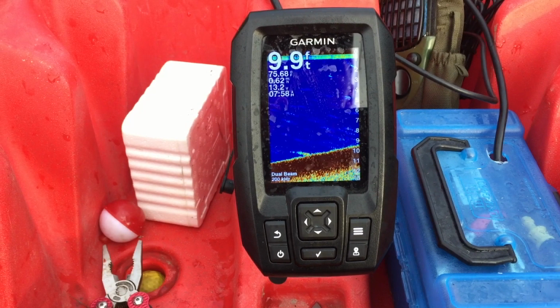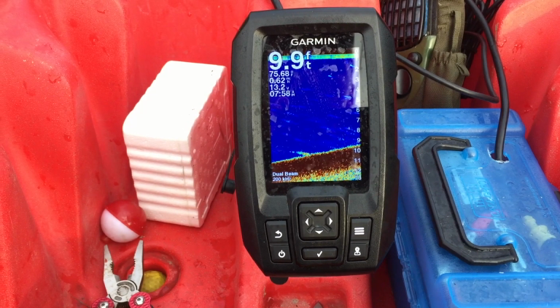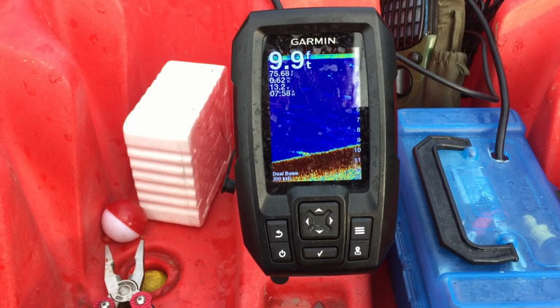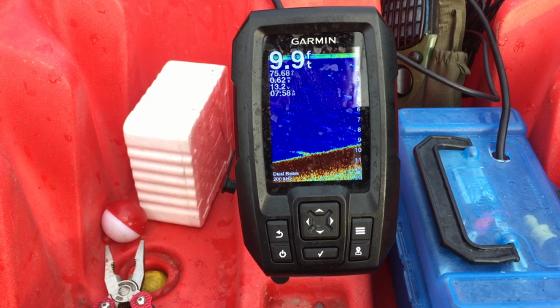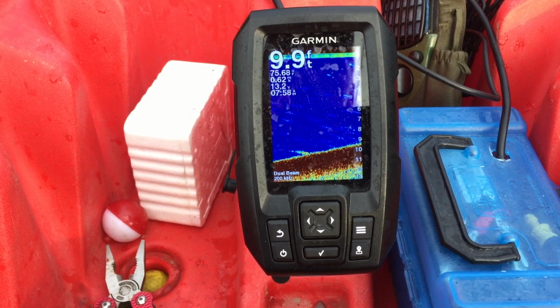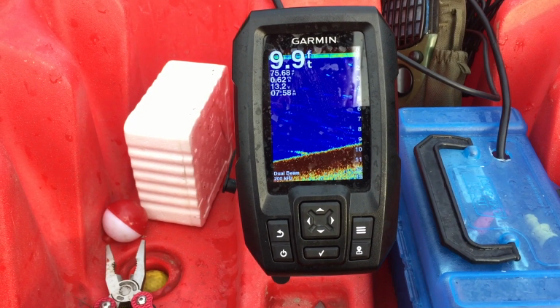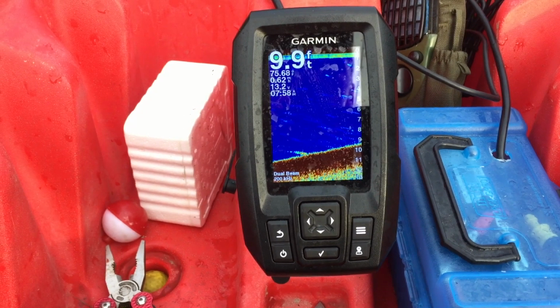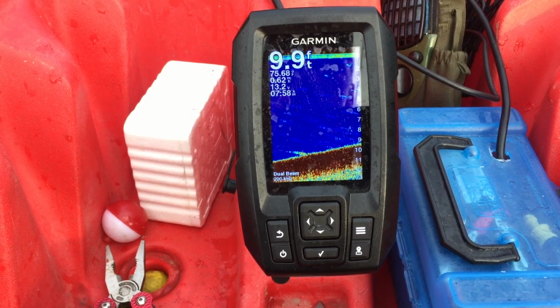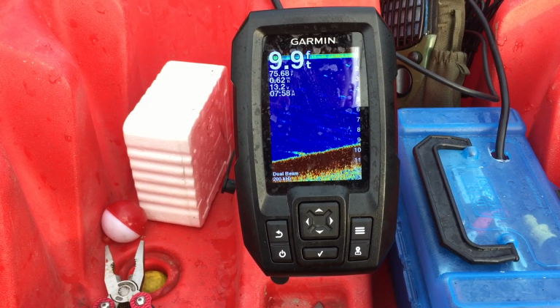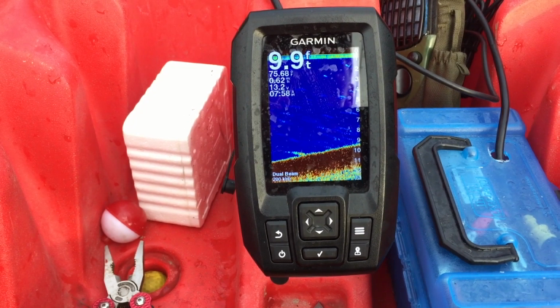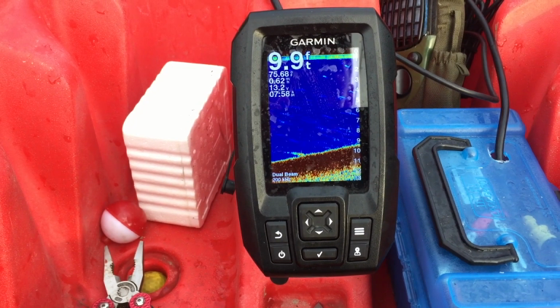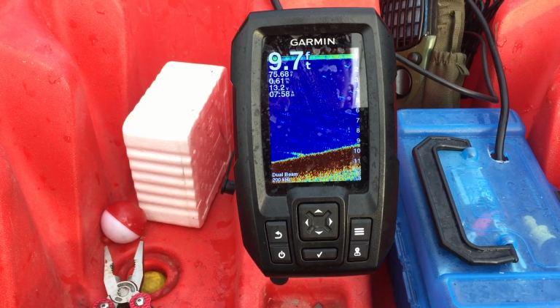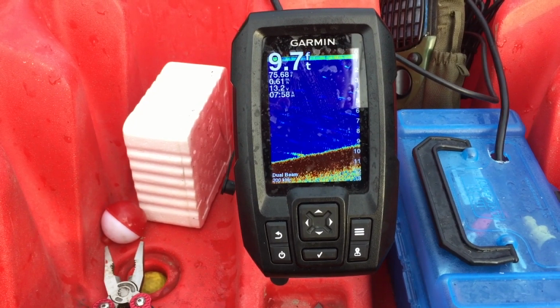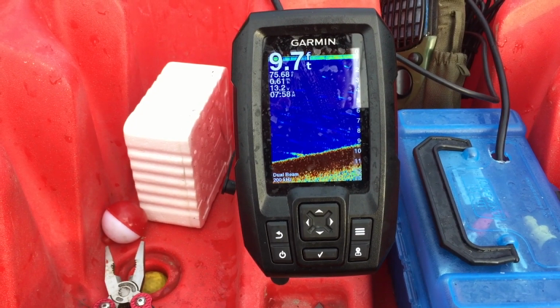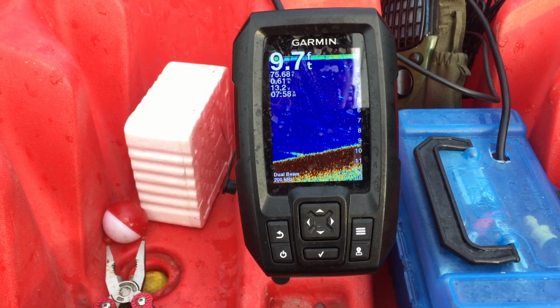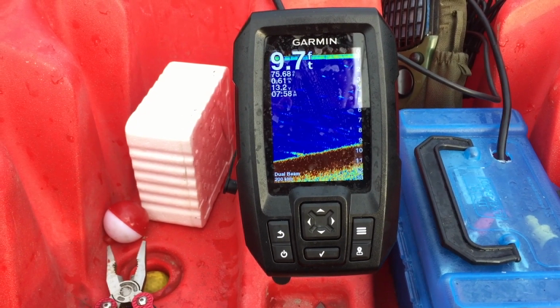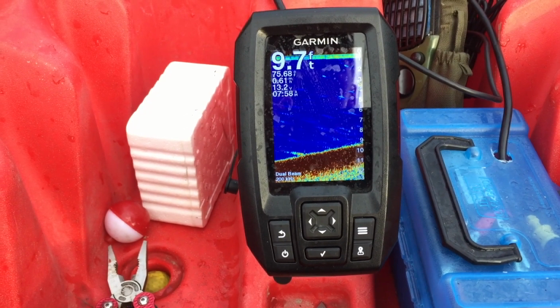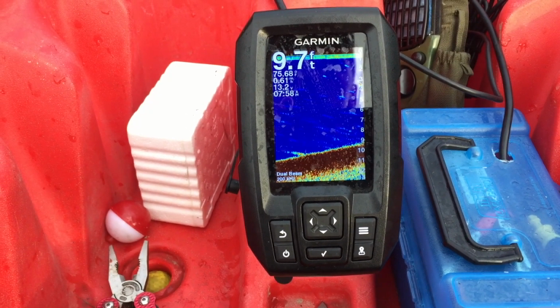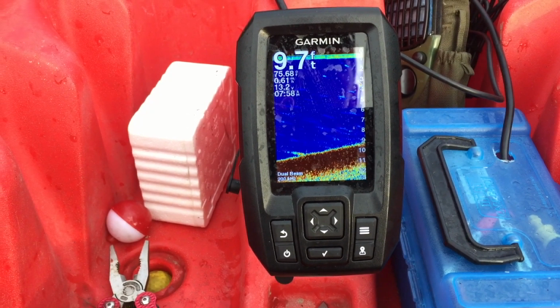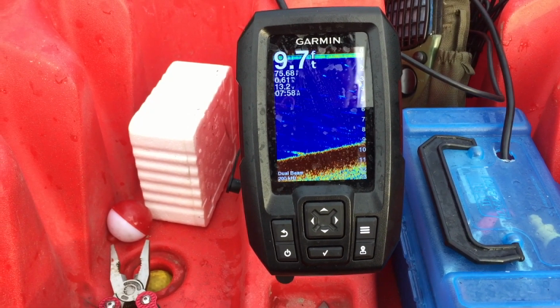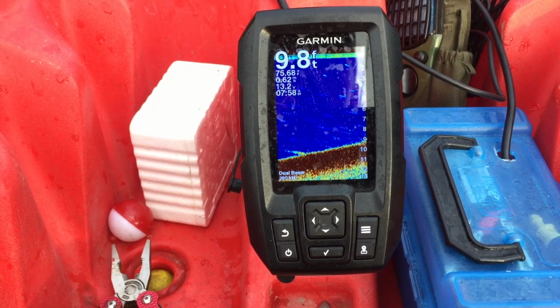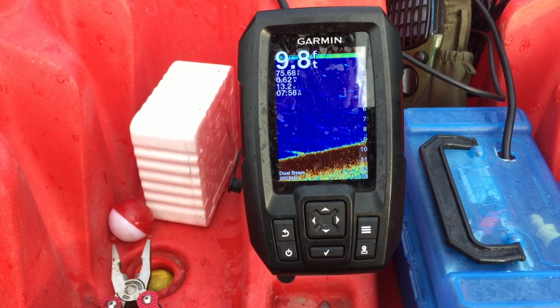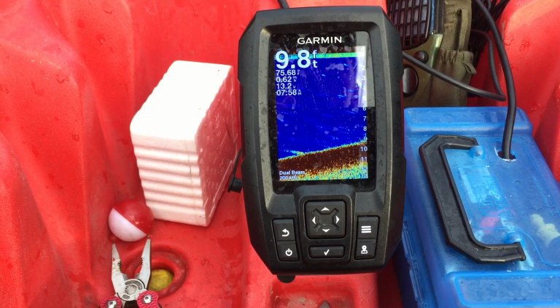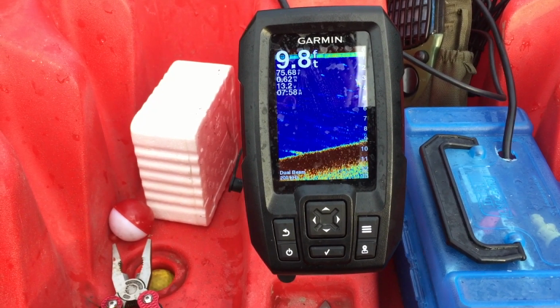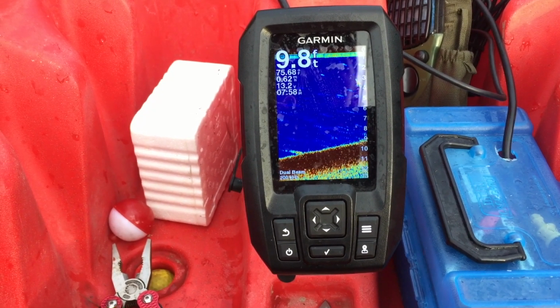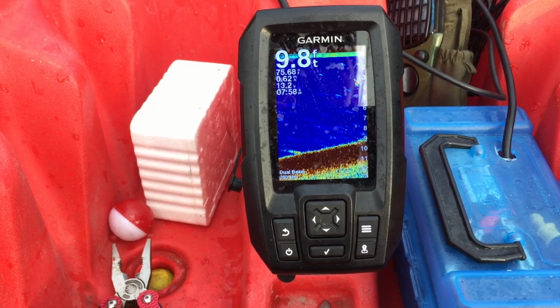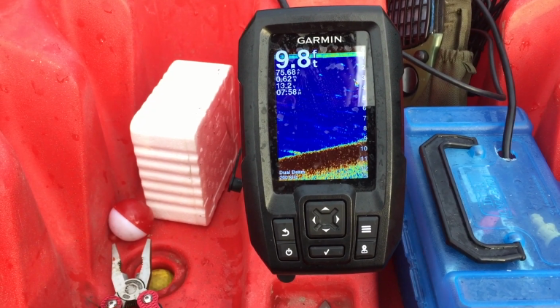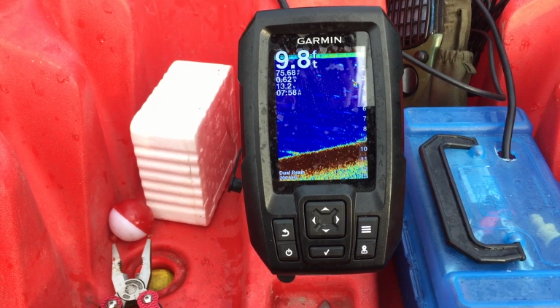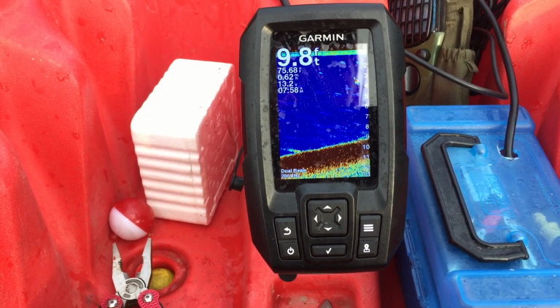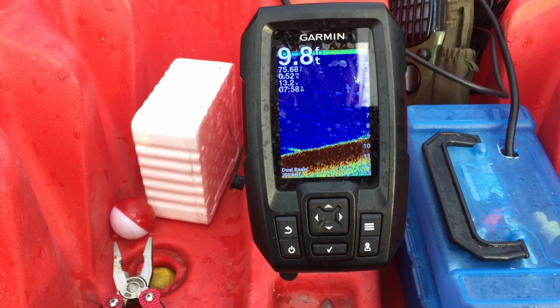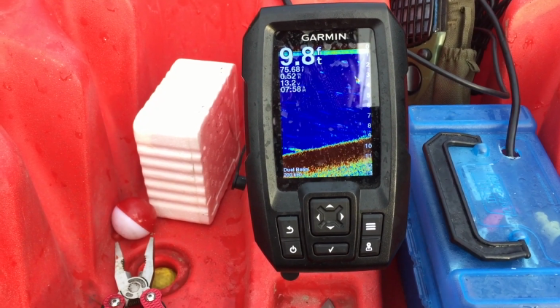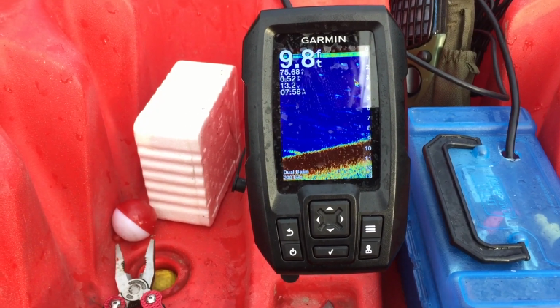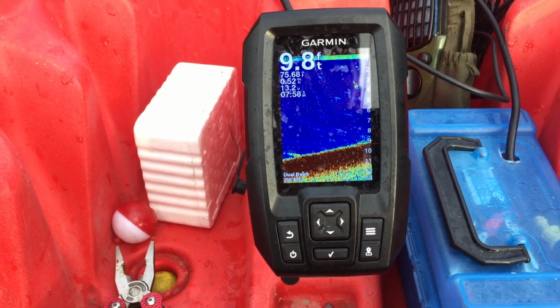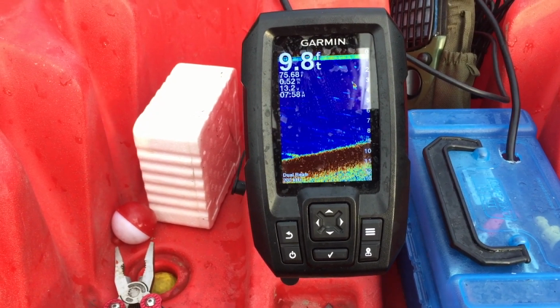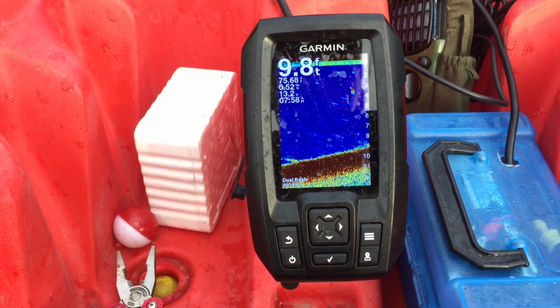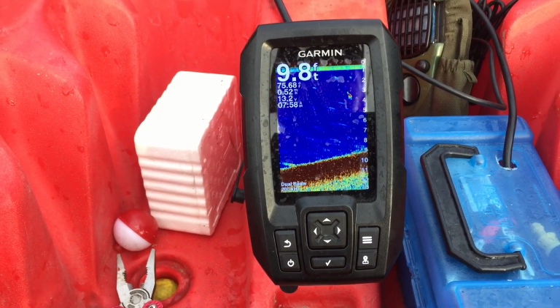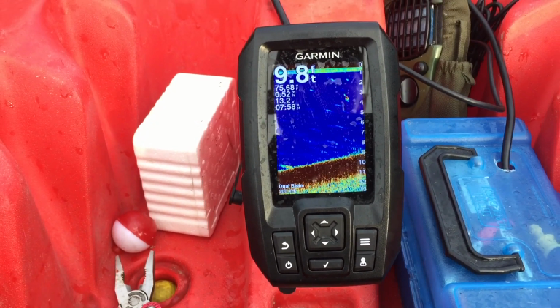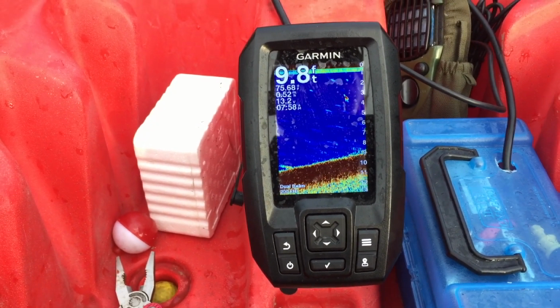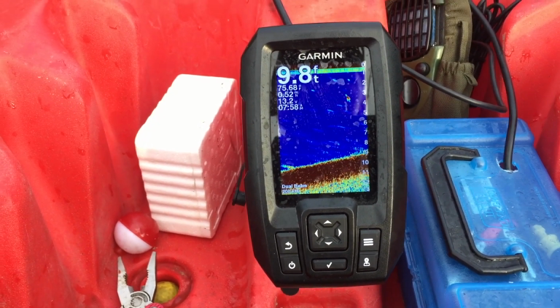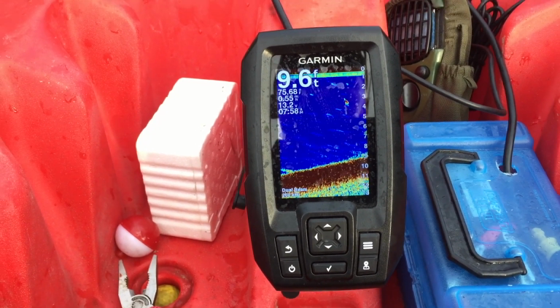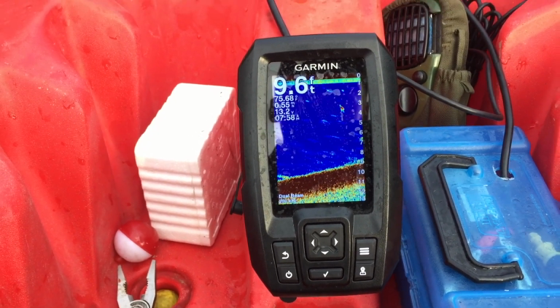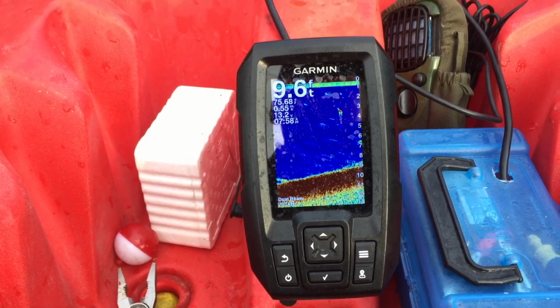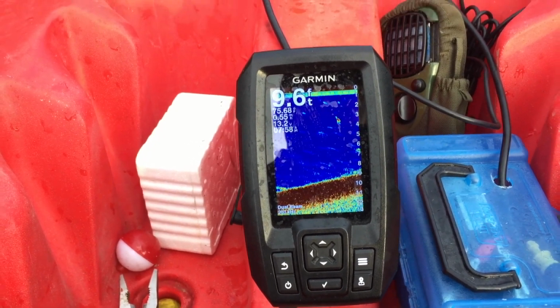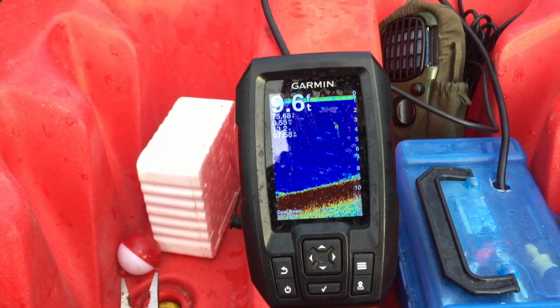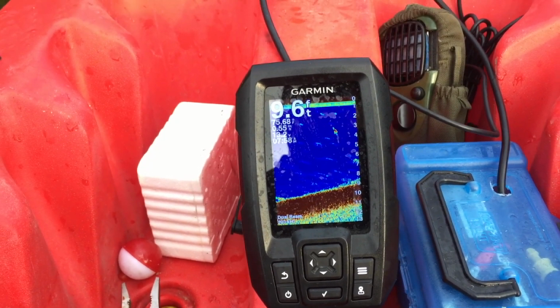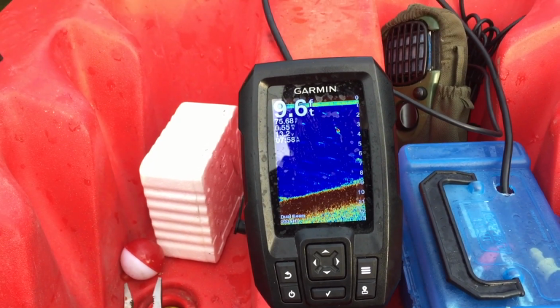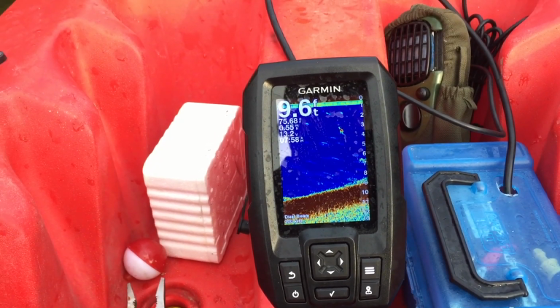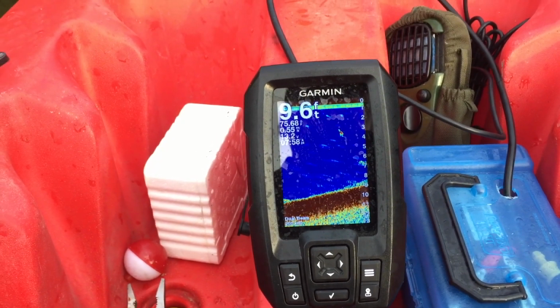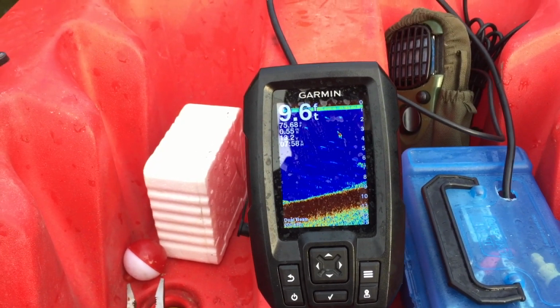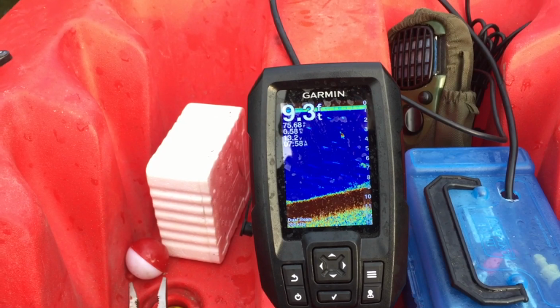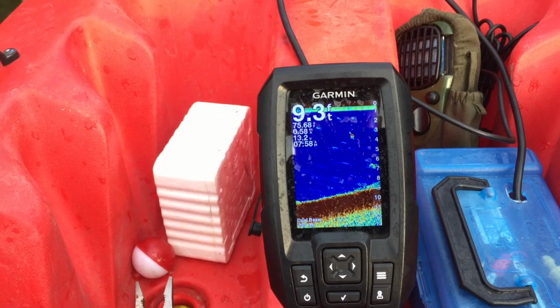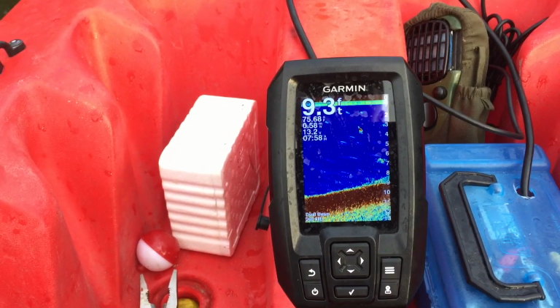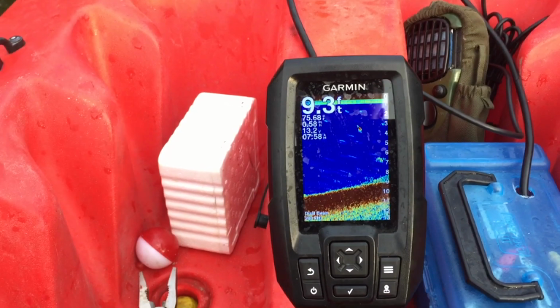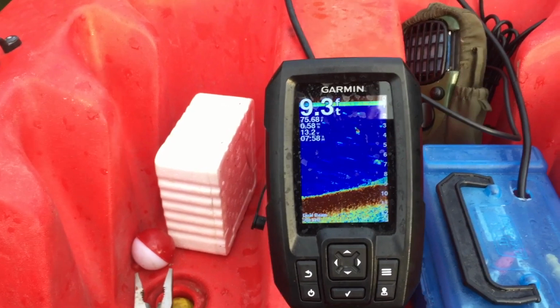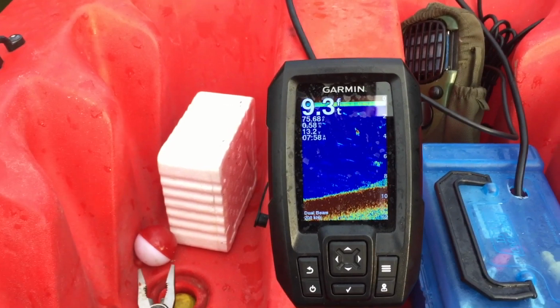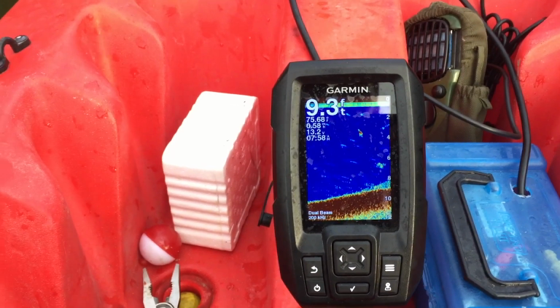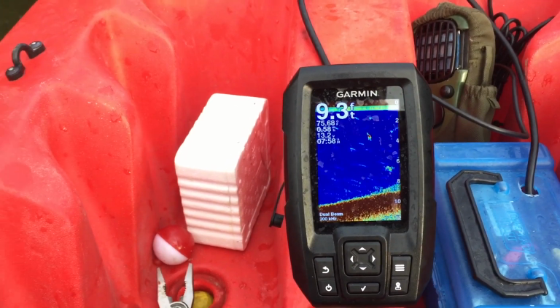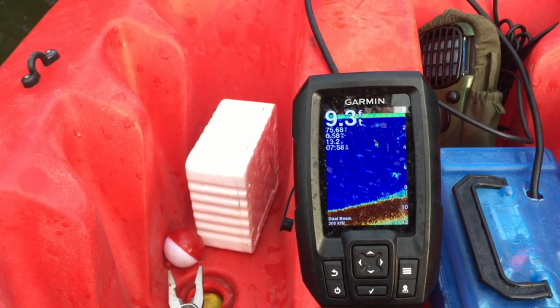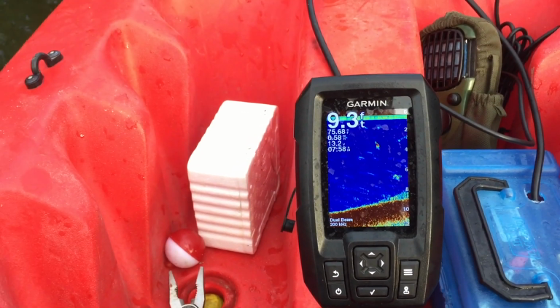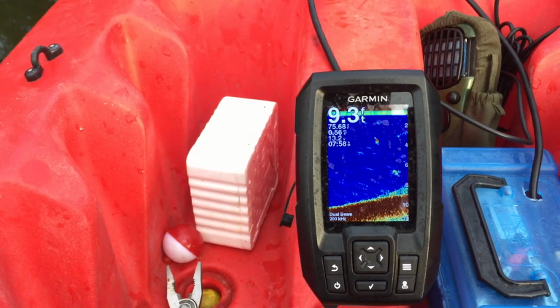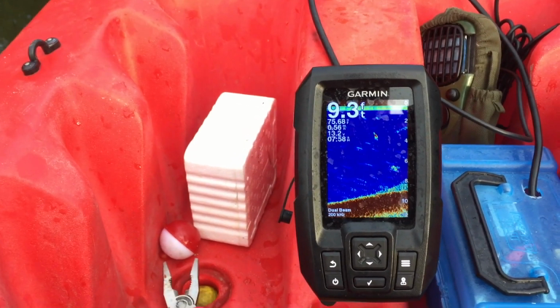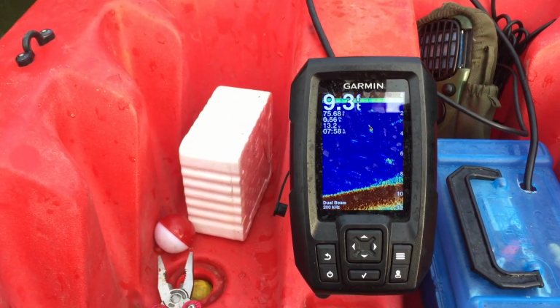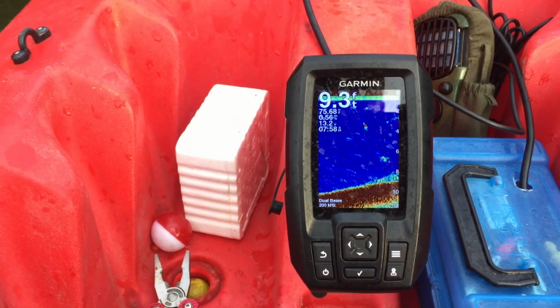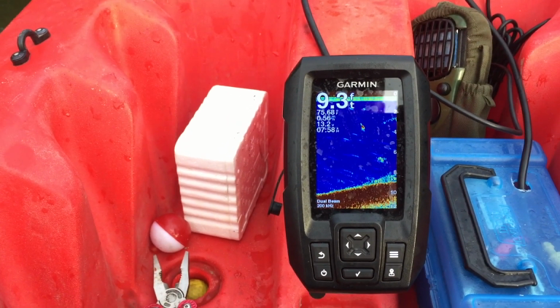I'm drifting closer to a tree just so we can see exactly what structure looks like while we're using this unit.